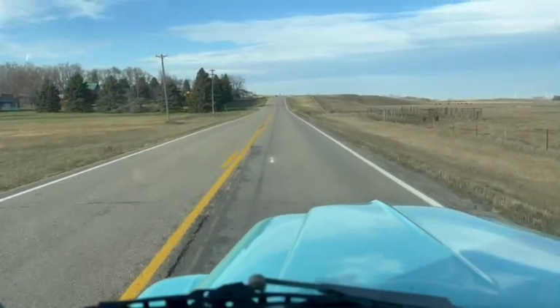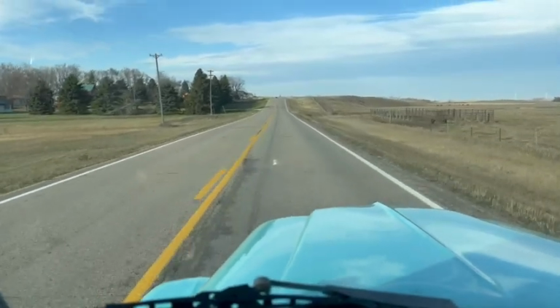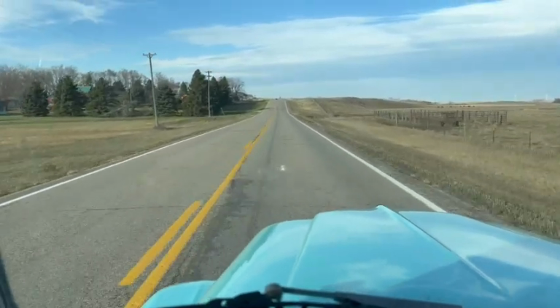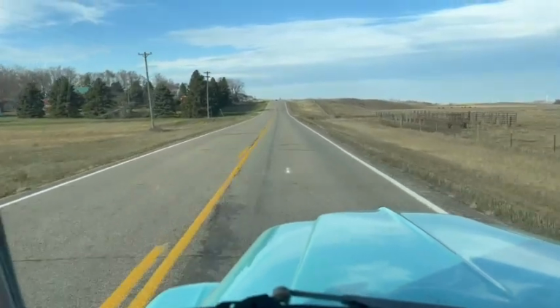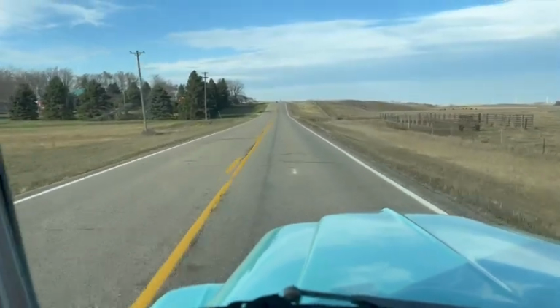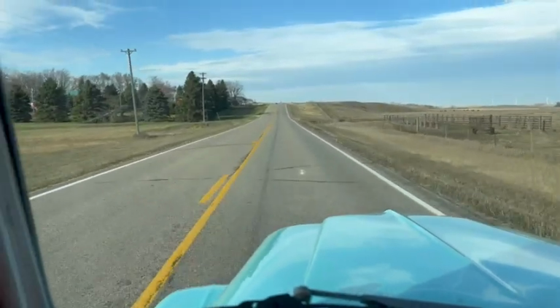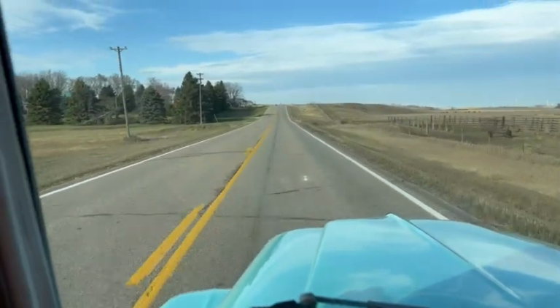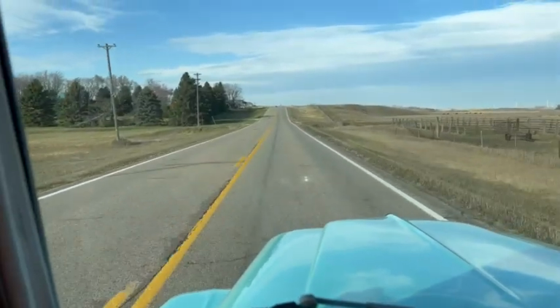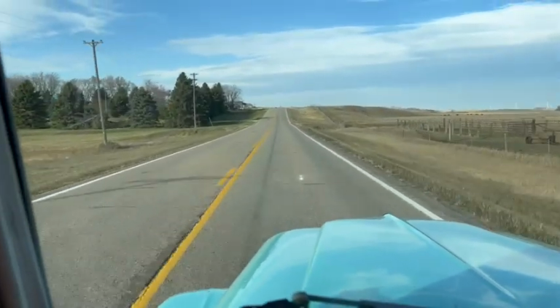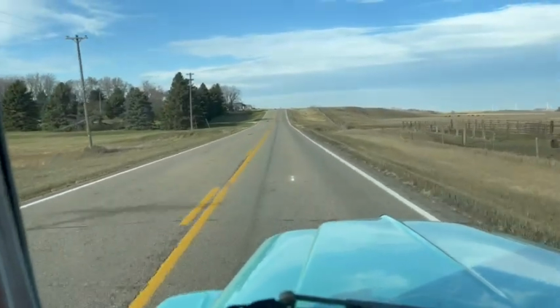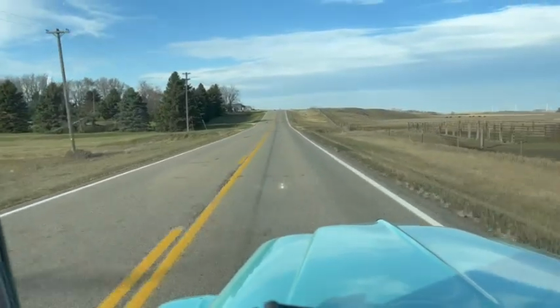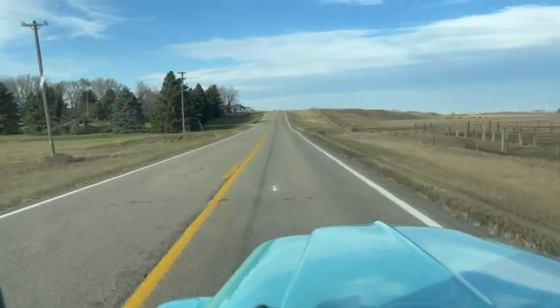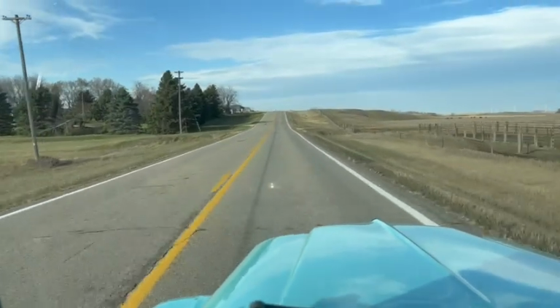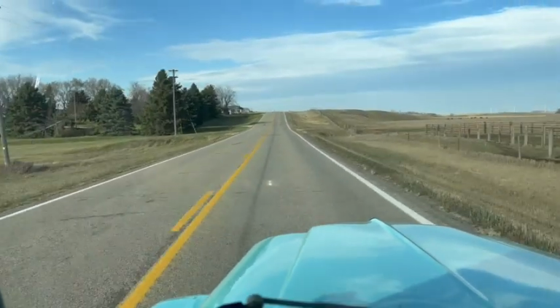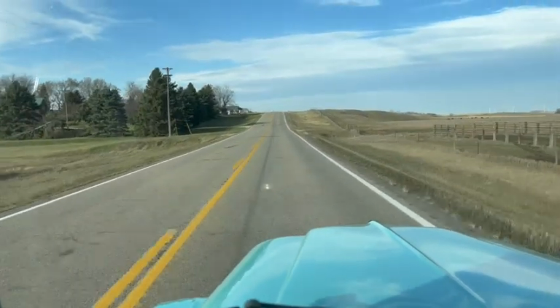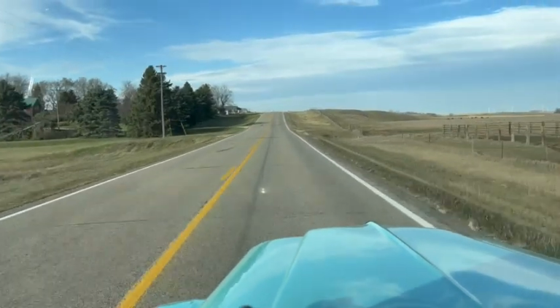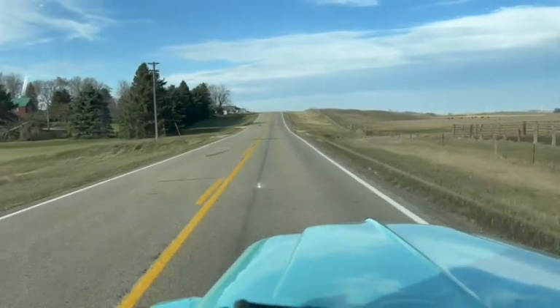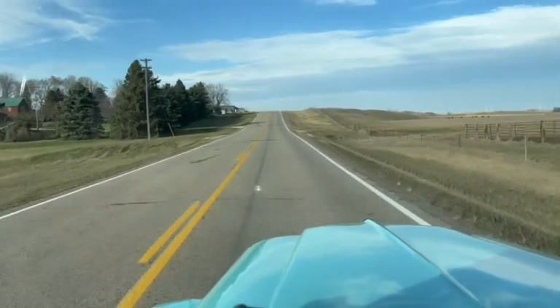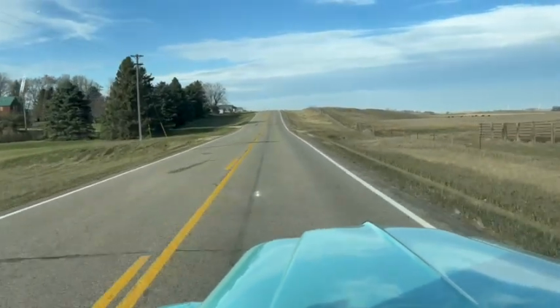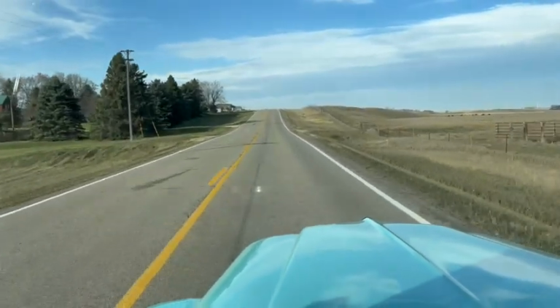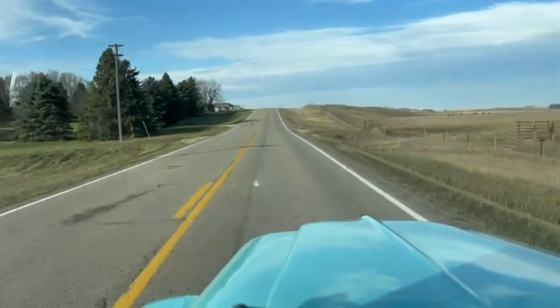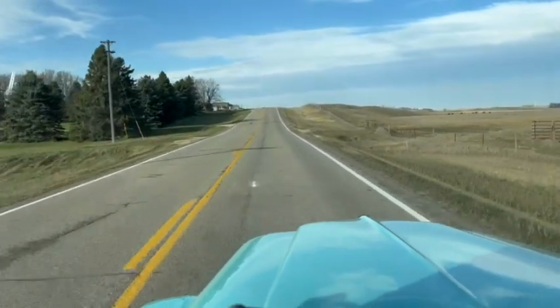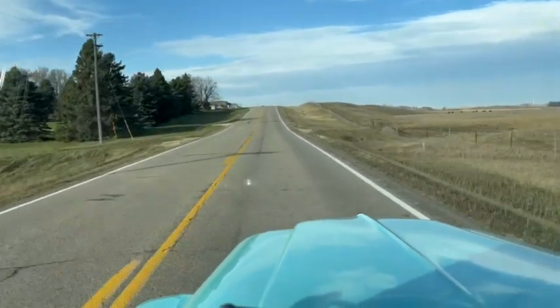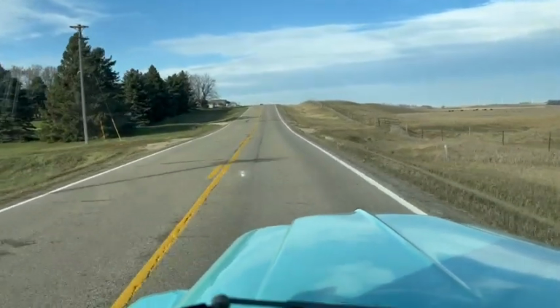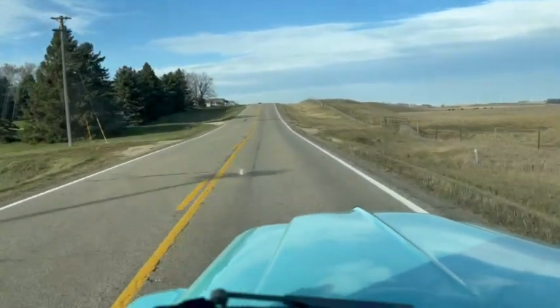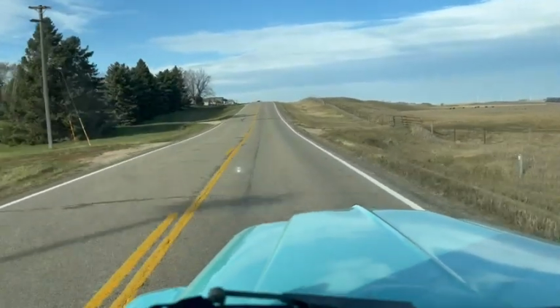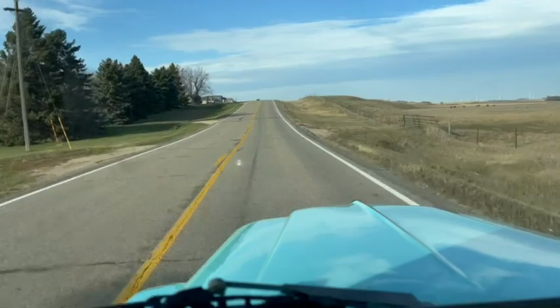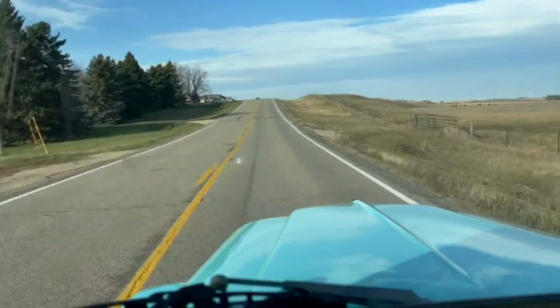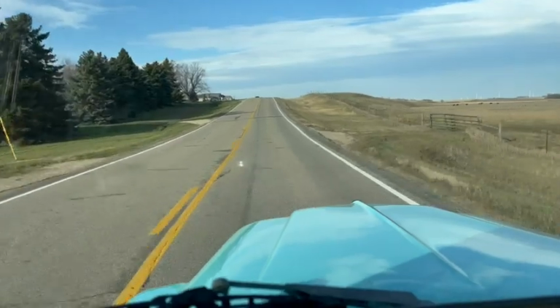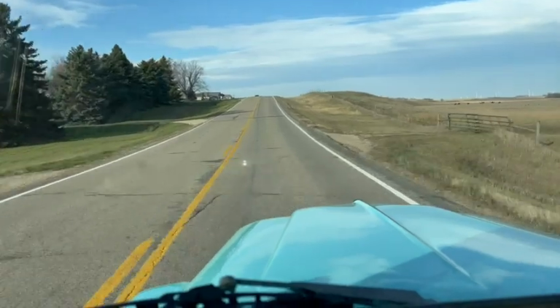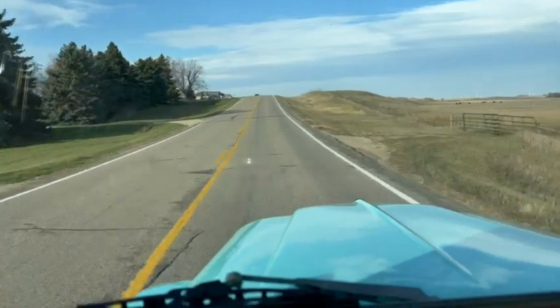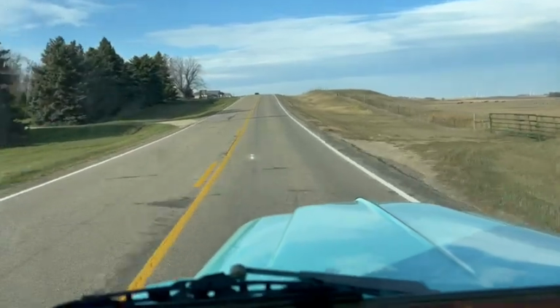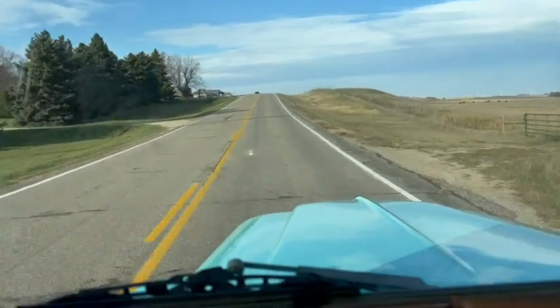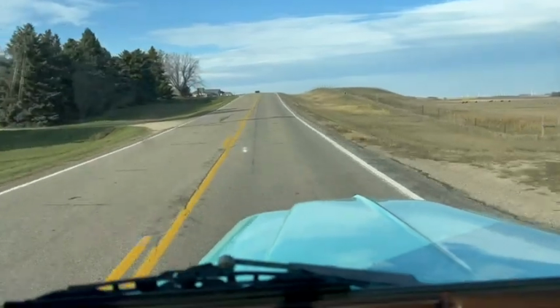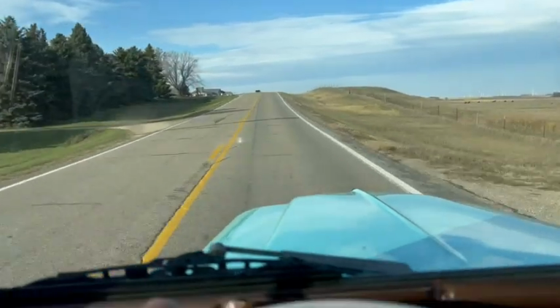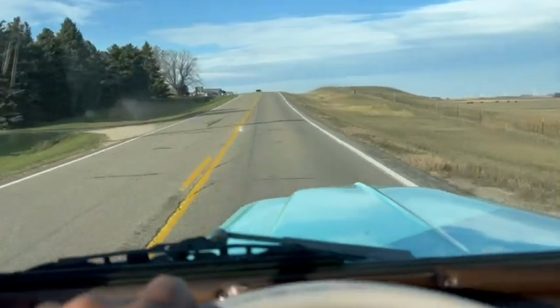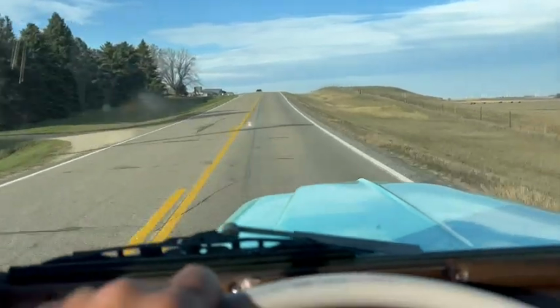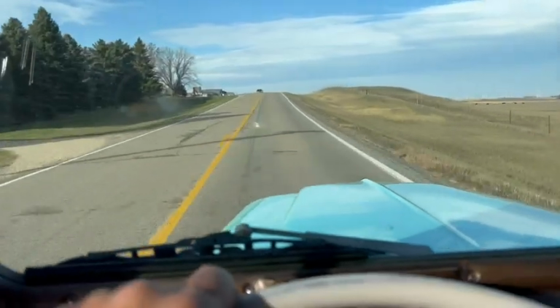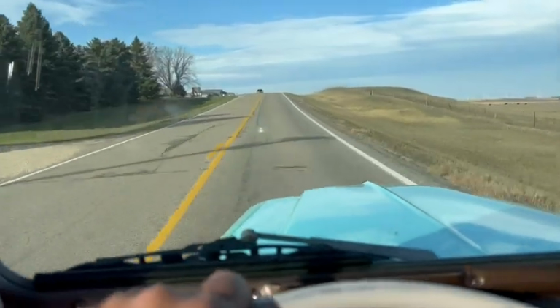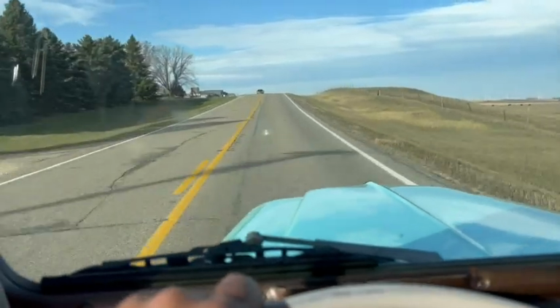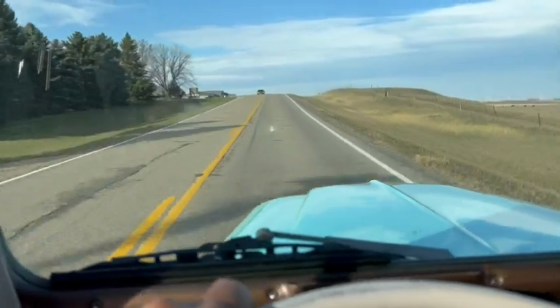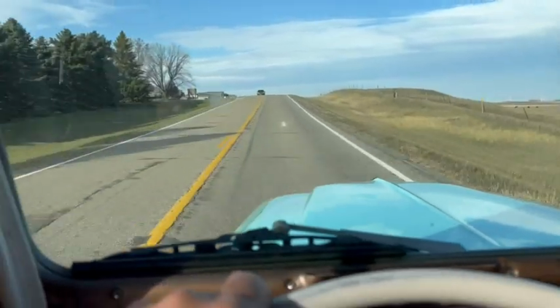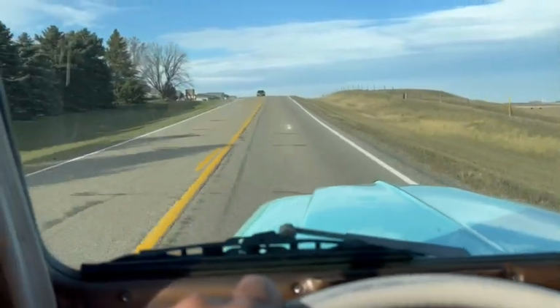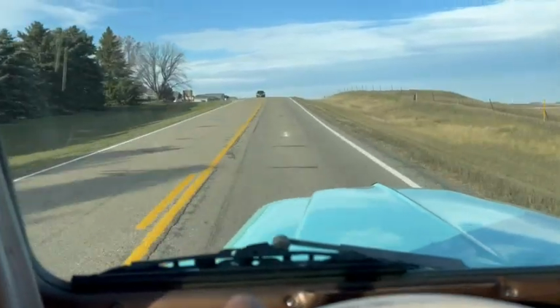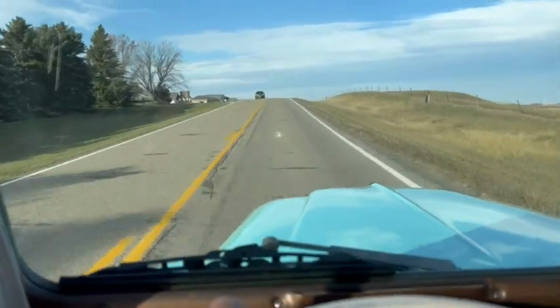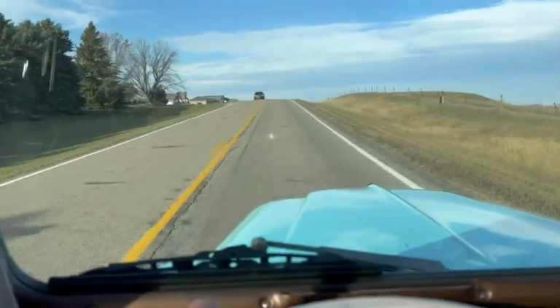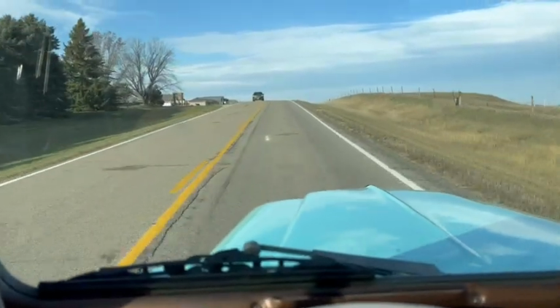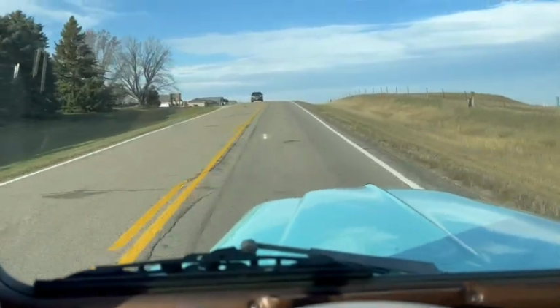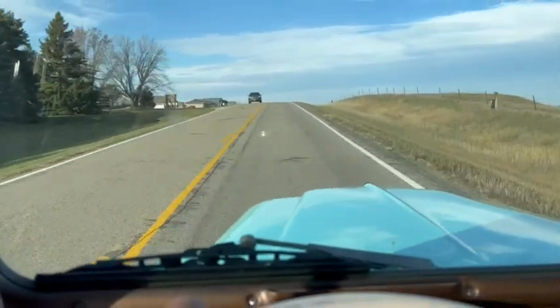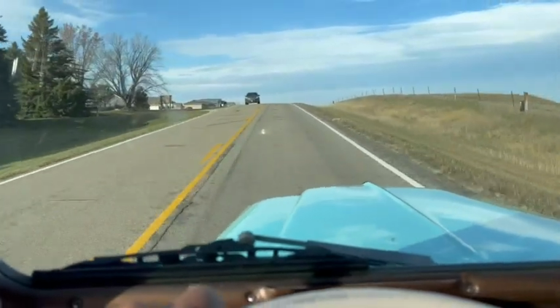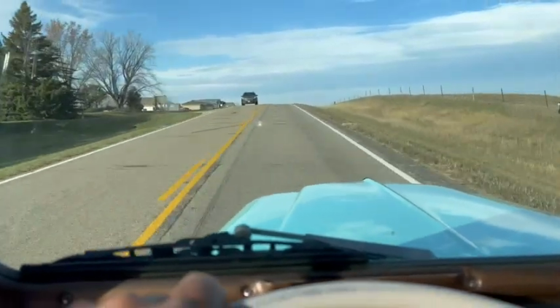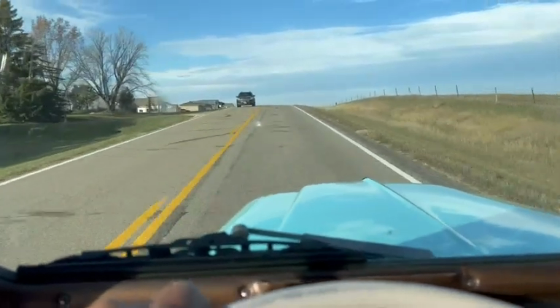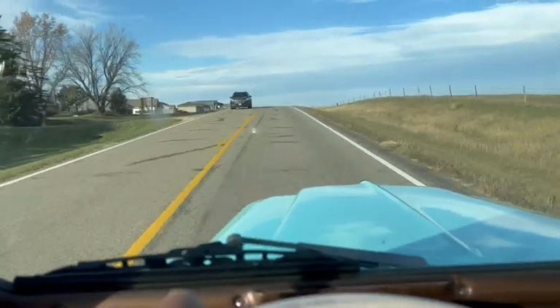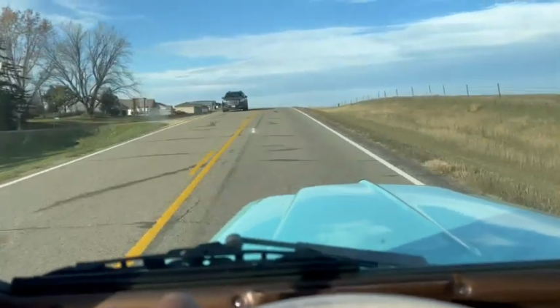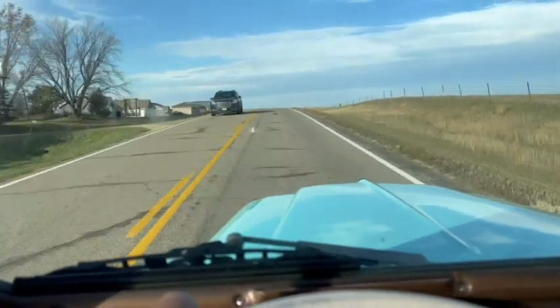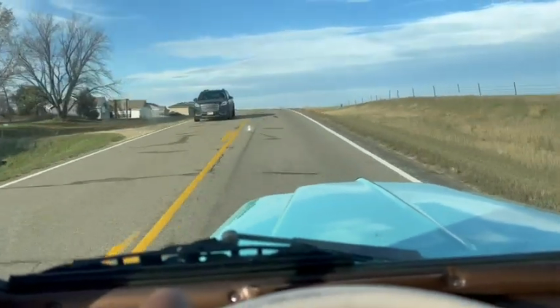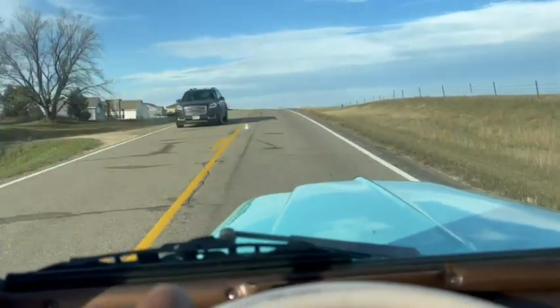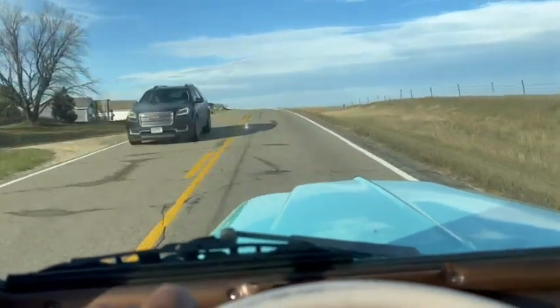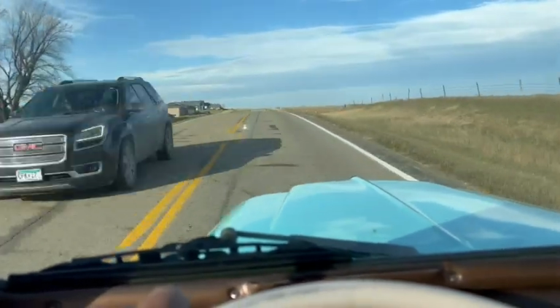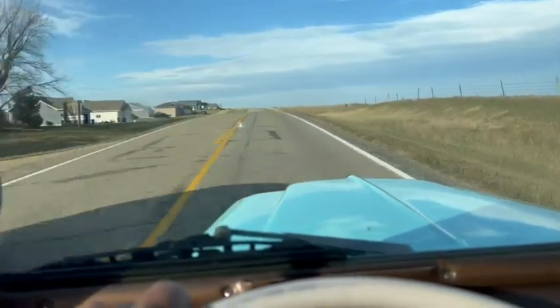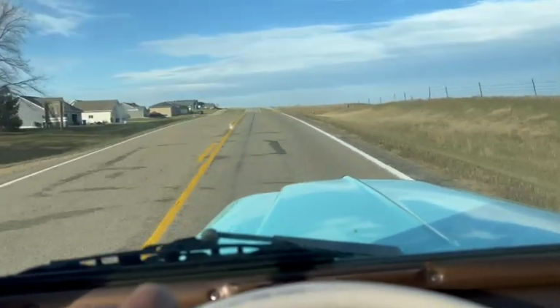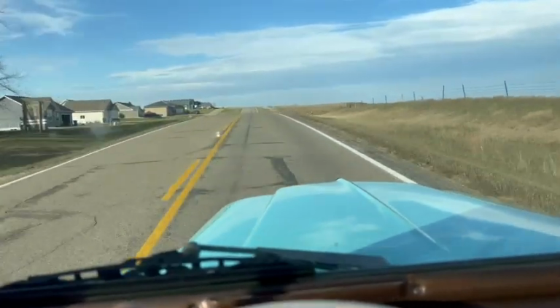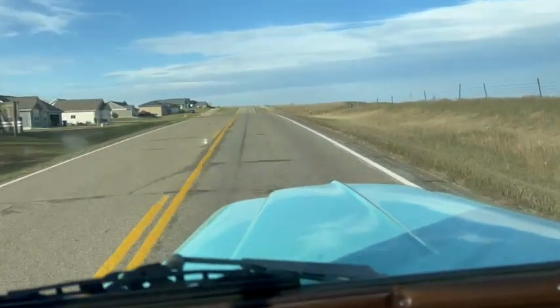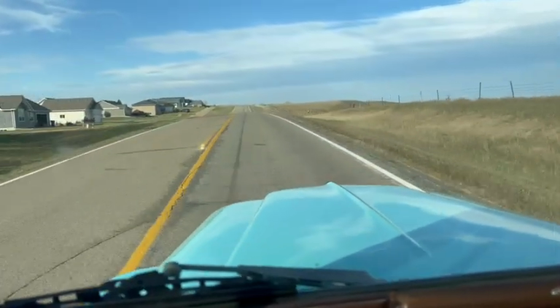Hi, this is Dirk from B&B Auto Sales. We're out driving our little Willie's pickup. Good driving, cool little truck.